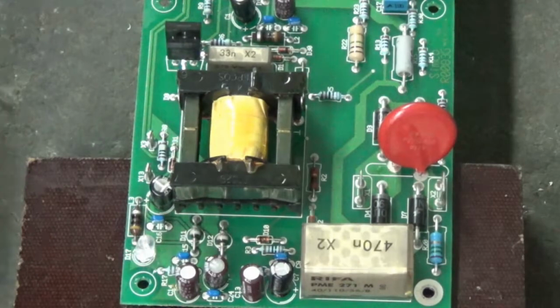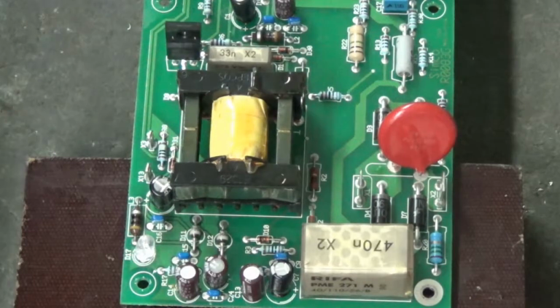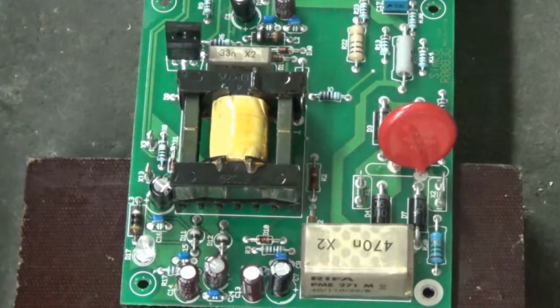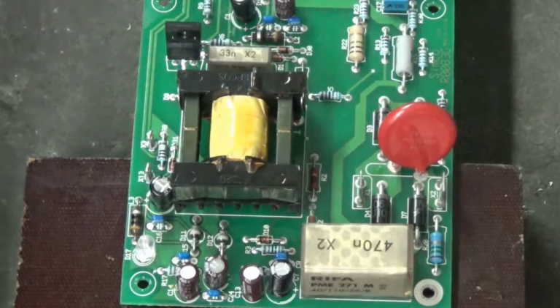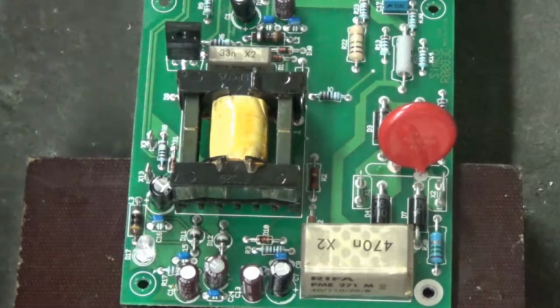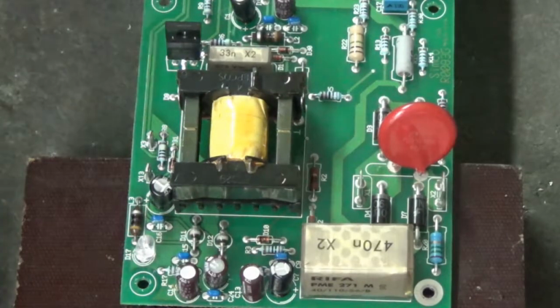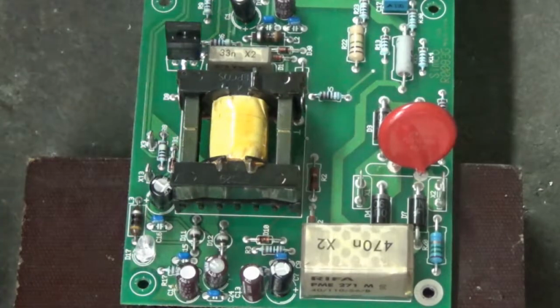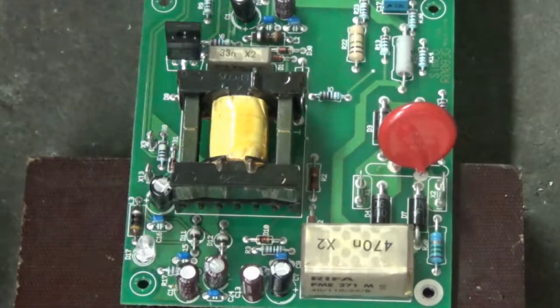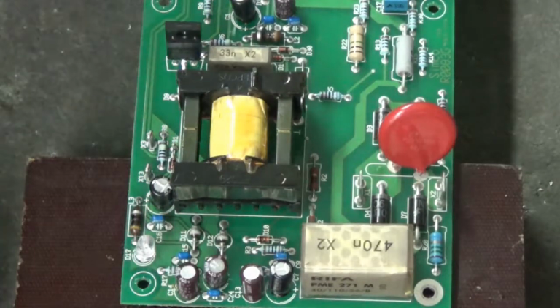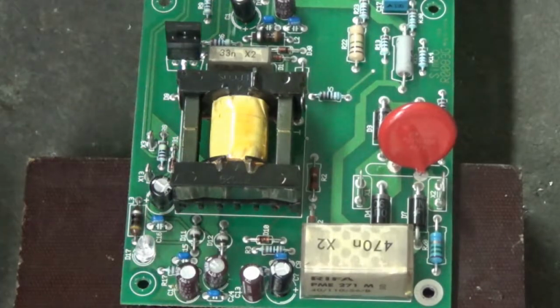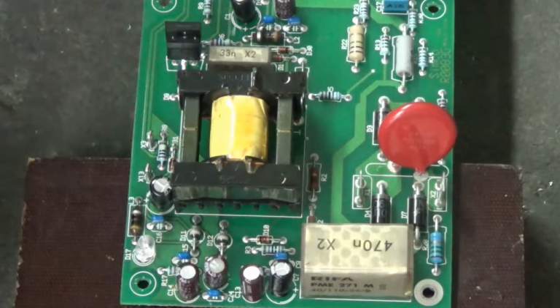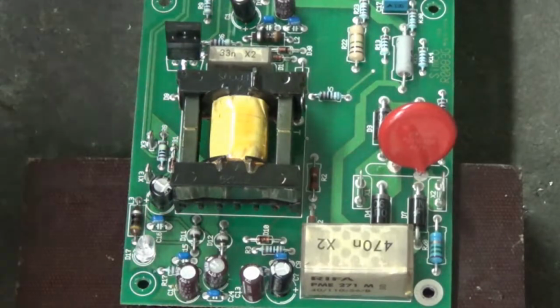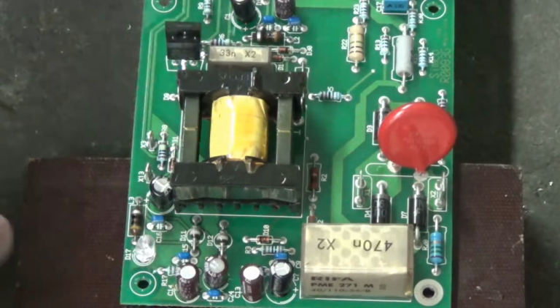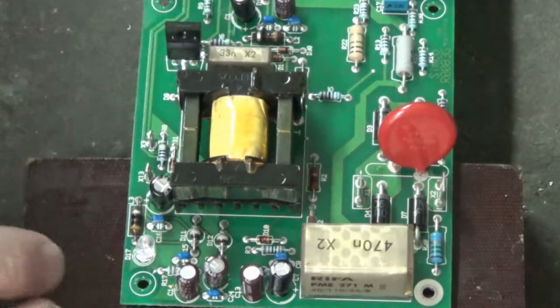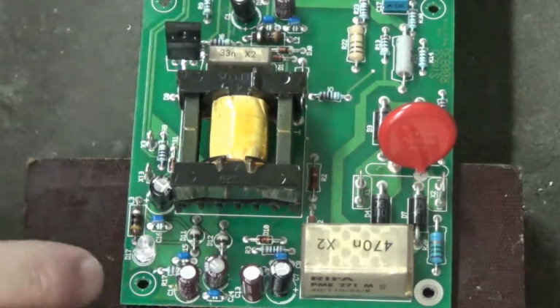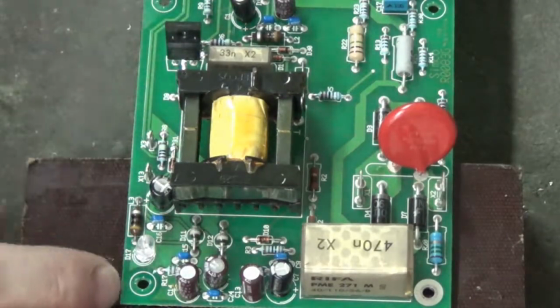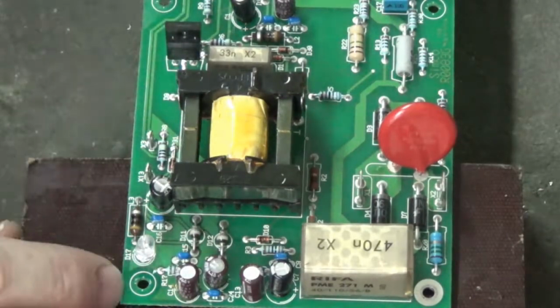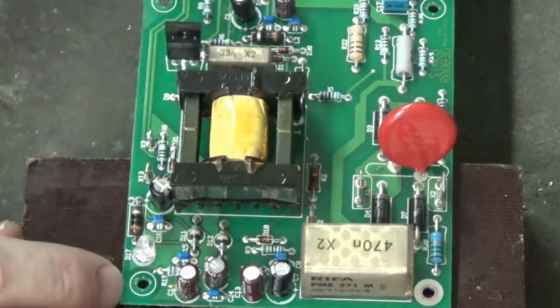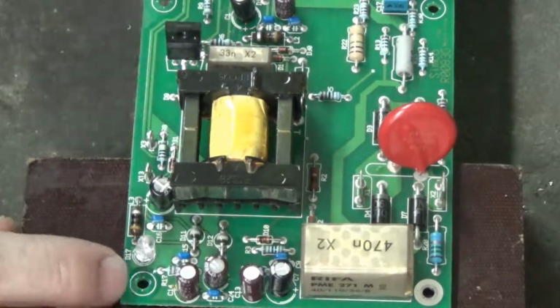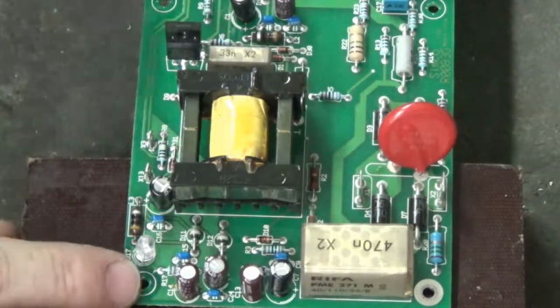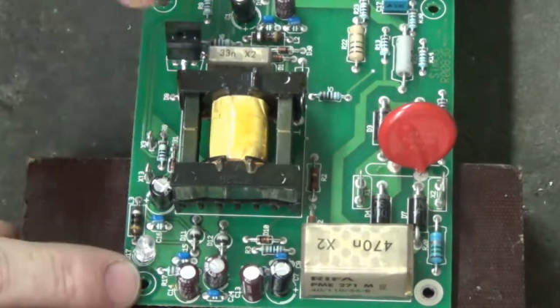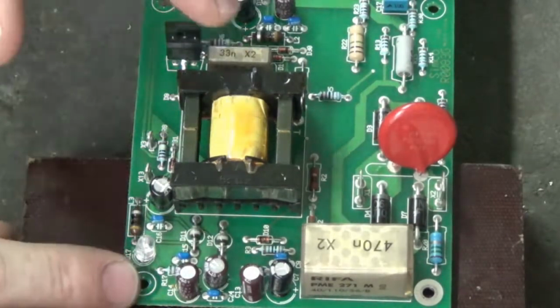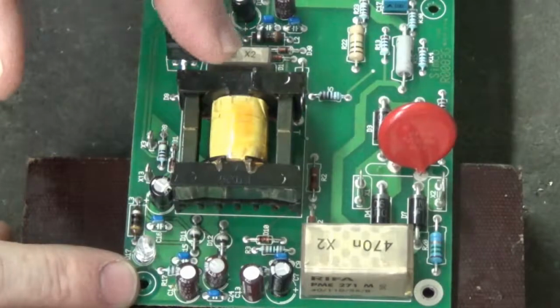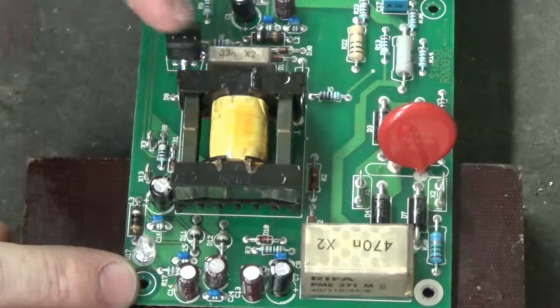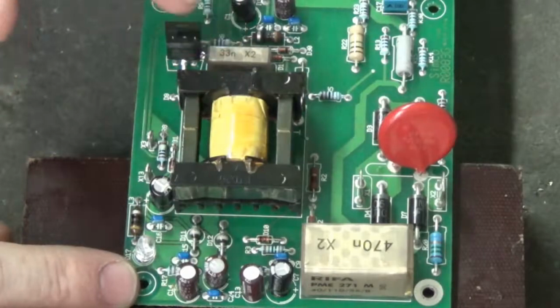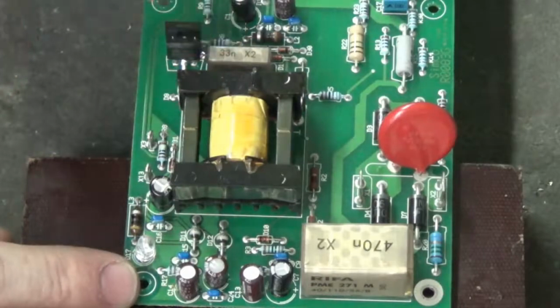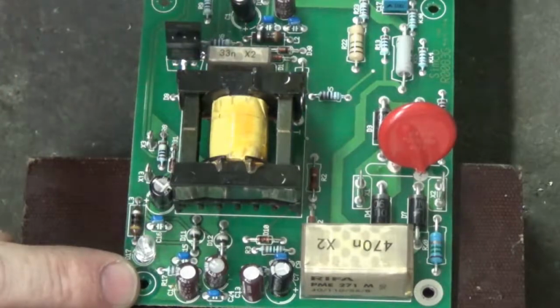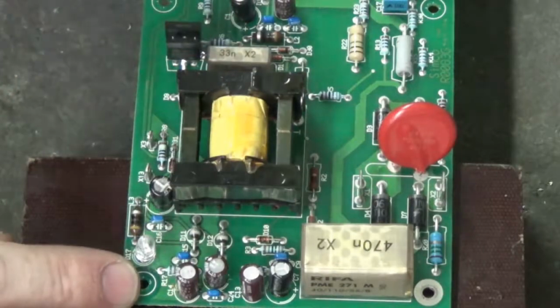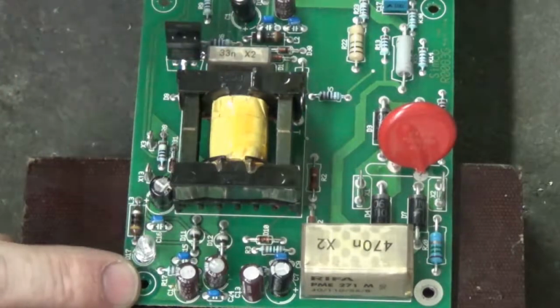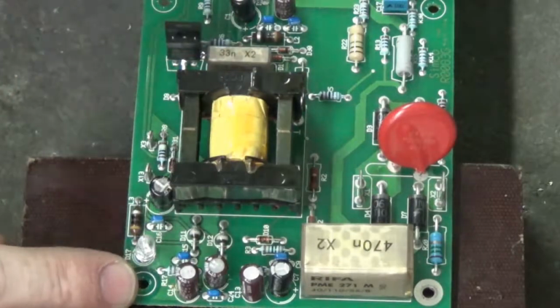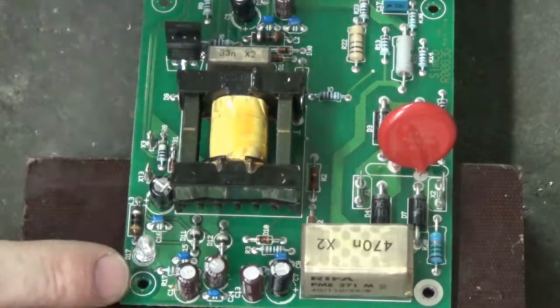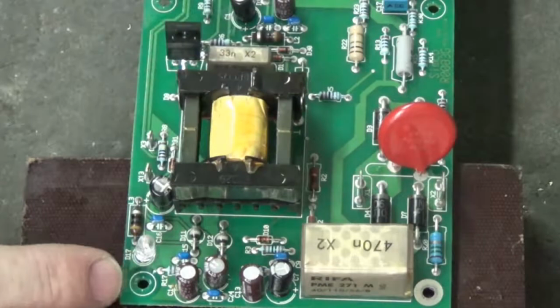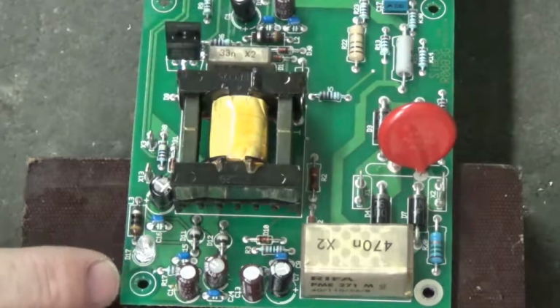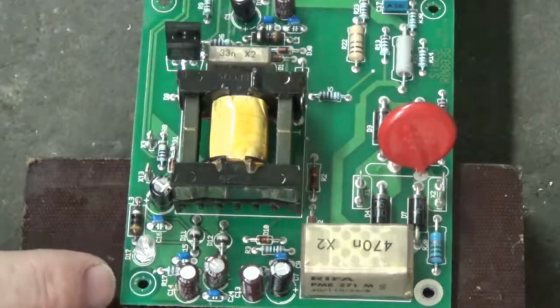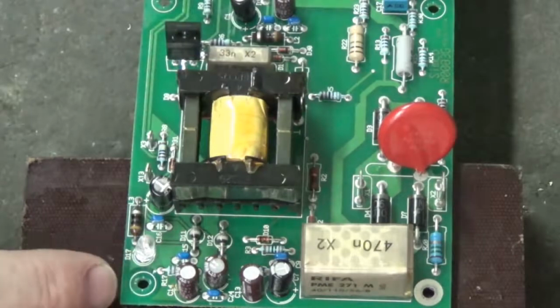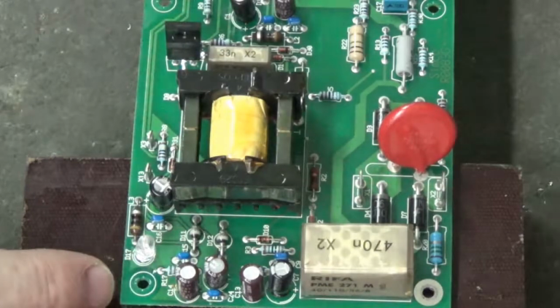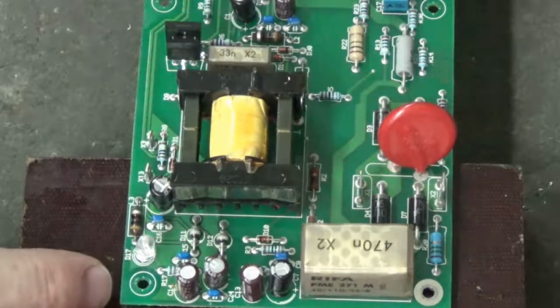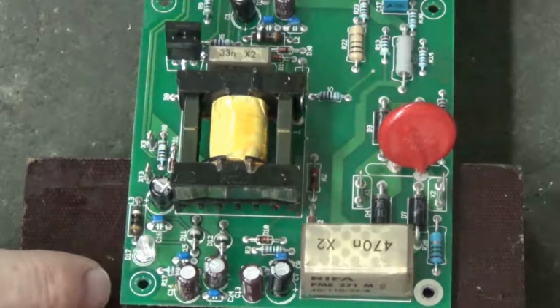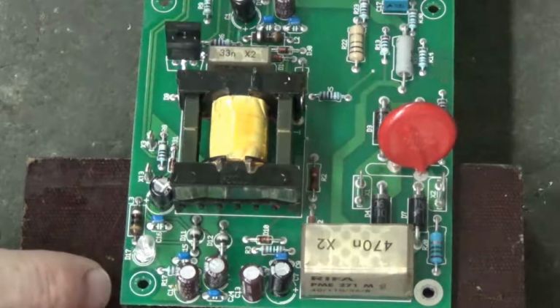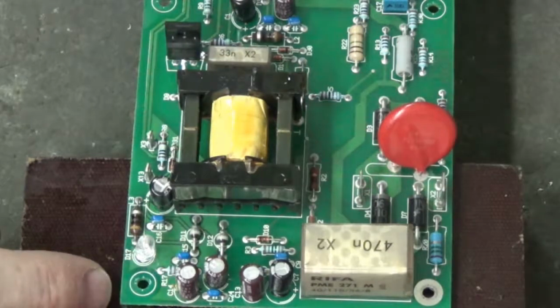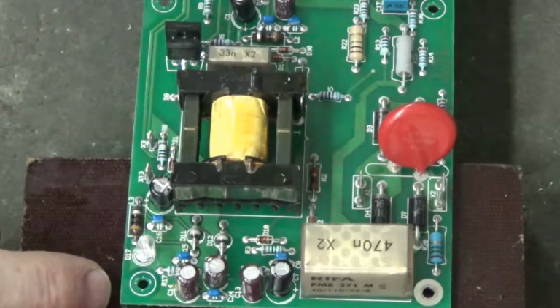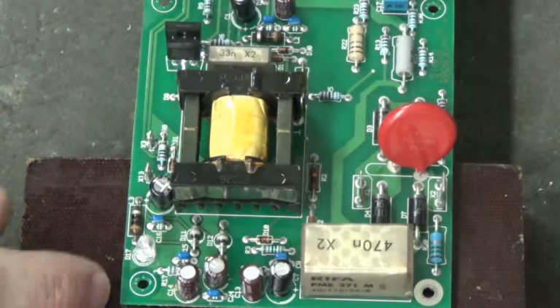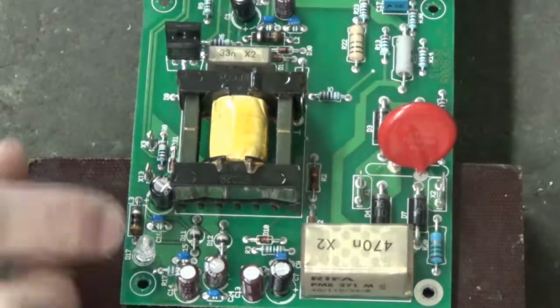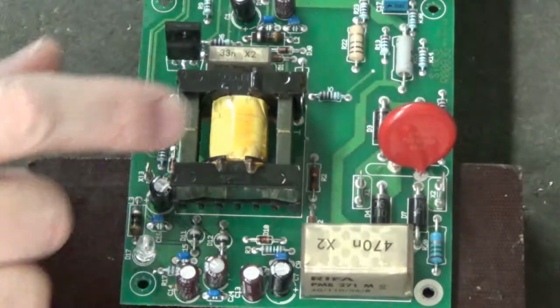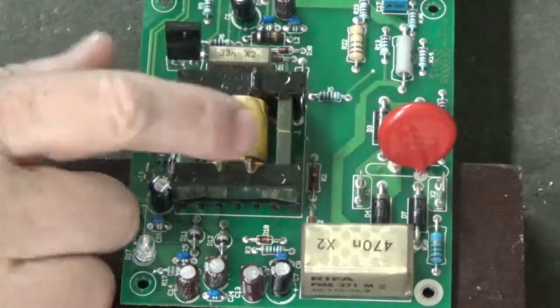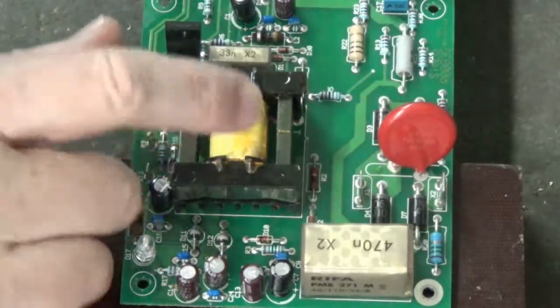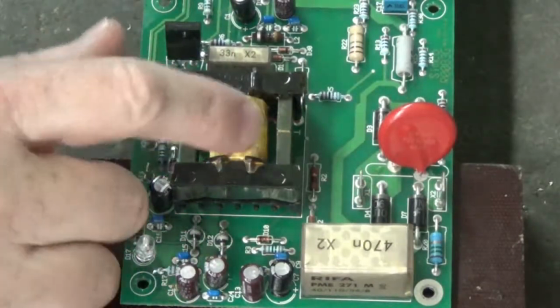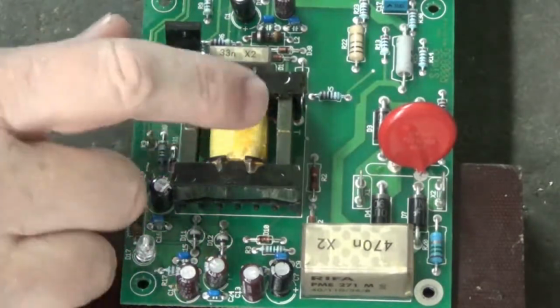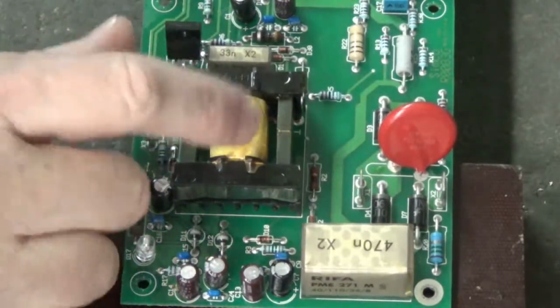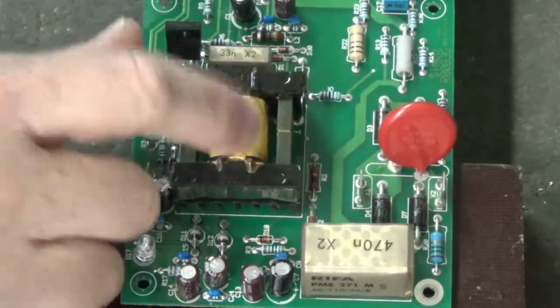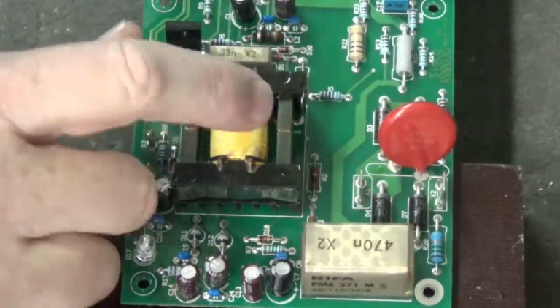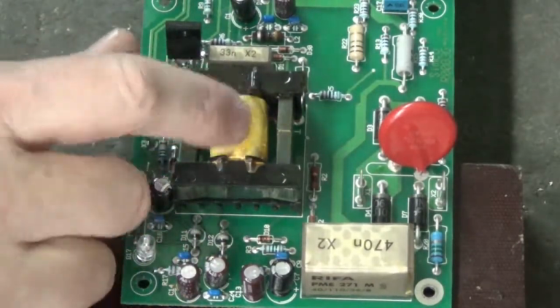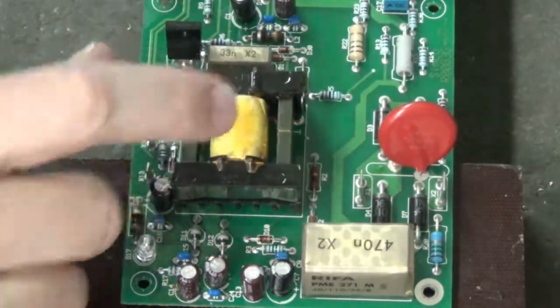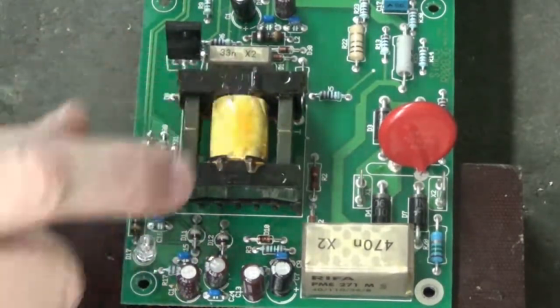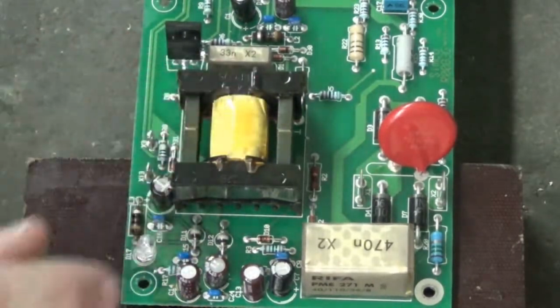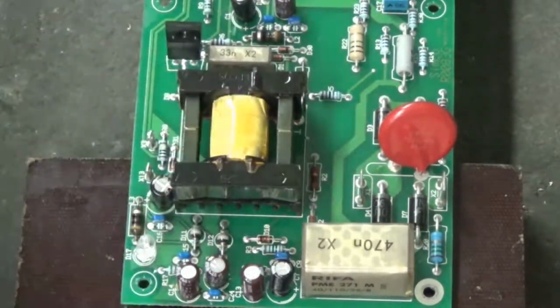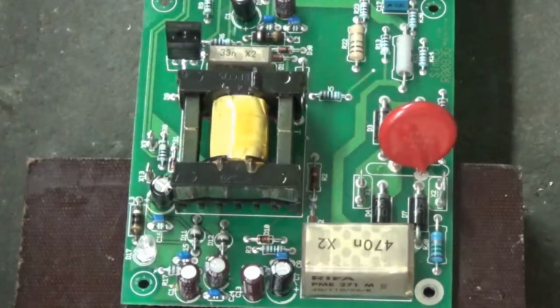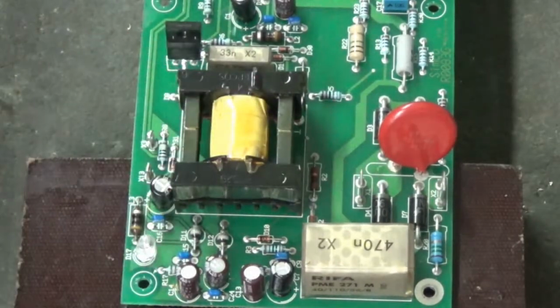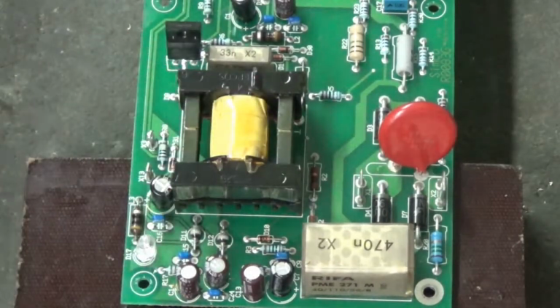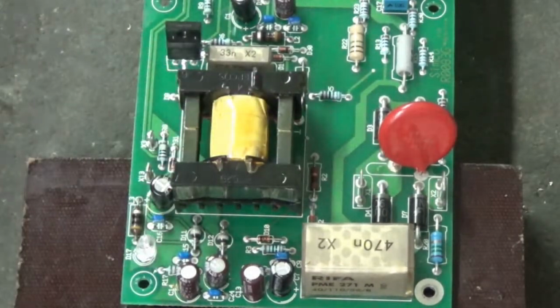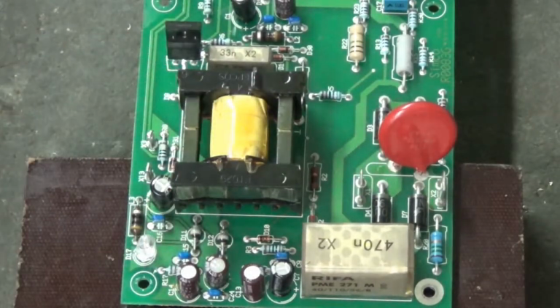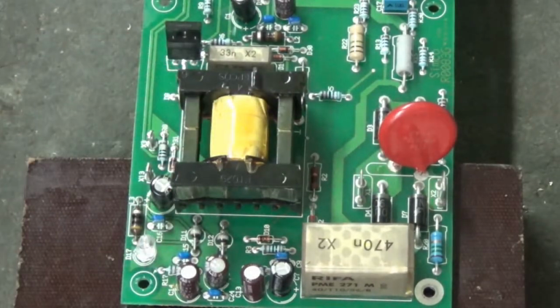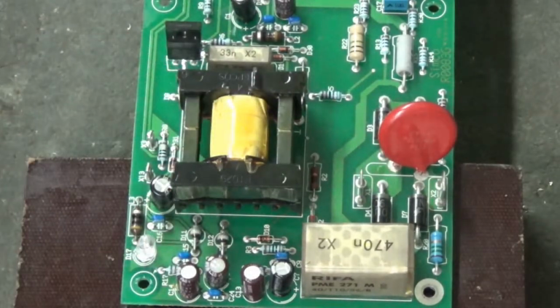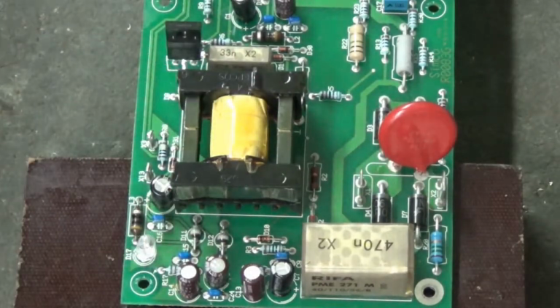Good morning everyone. We're gonna do some unsoldering. Let's unsolder this transformer right here.